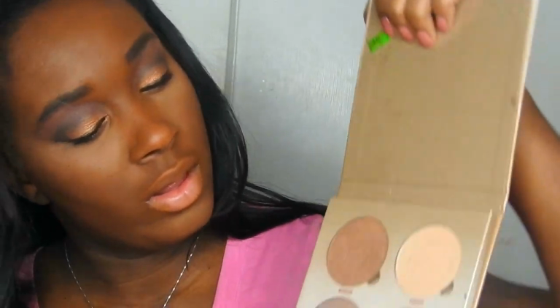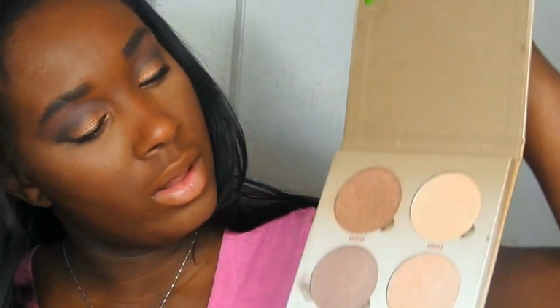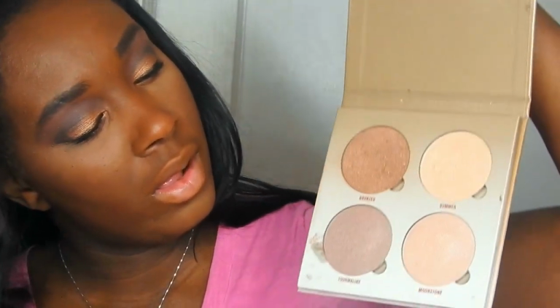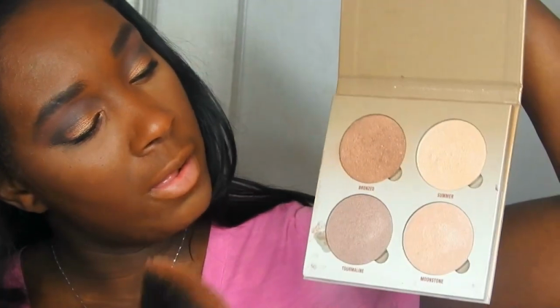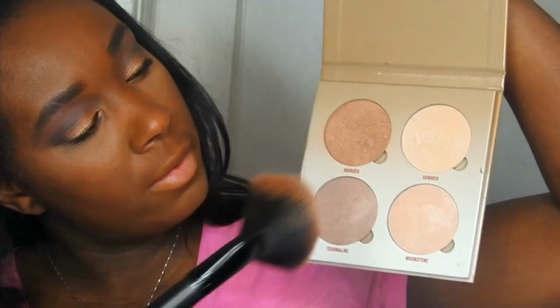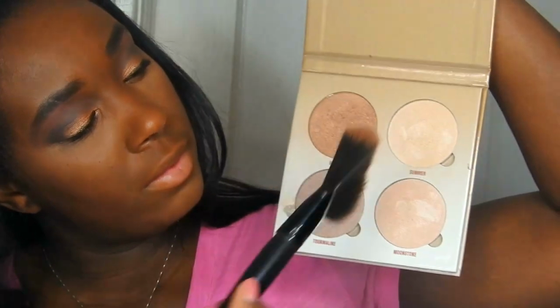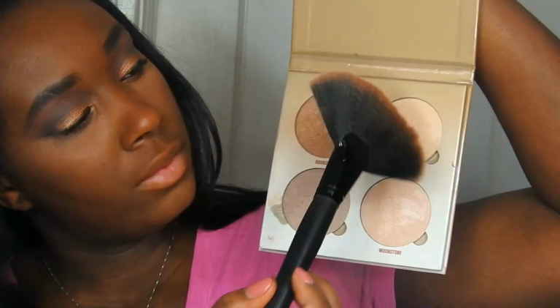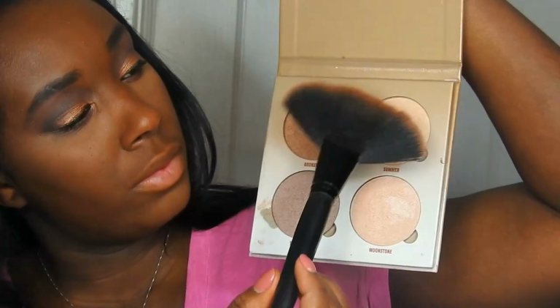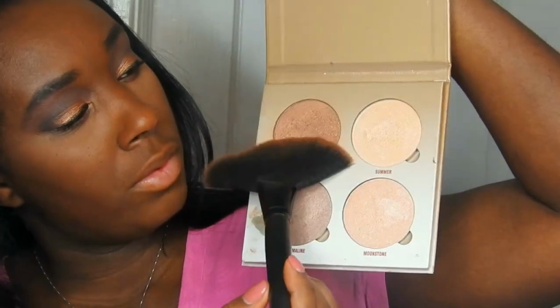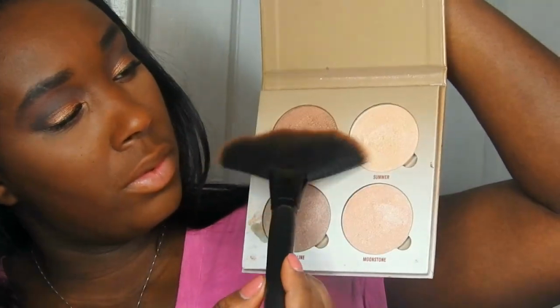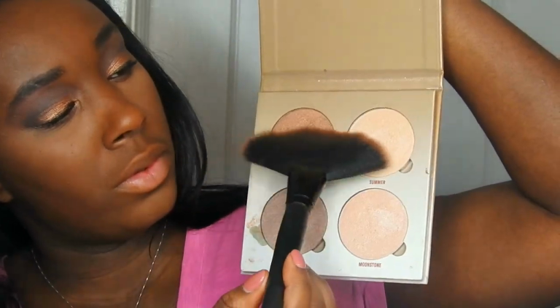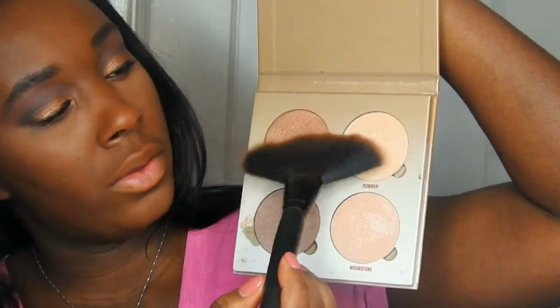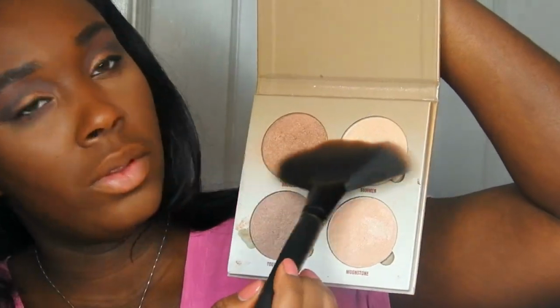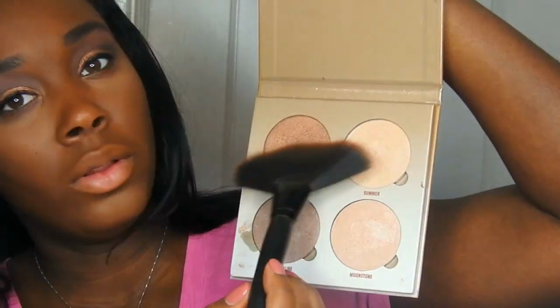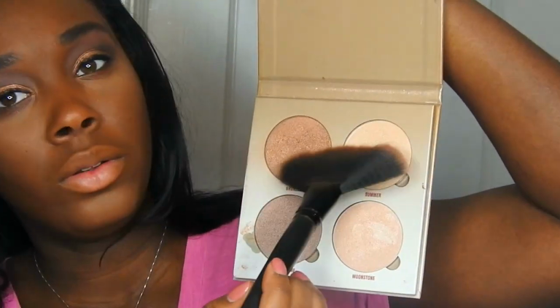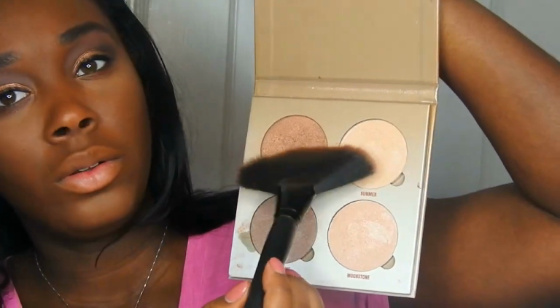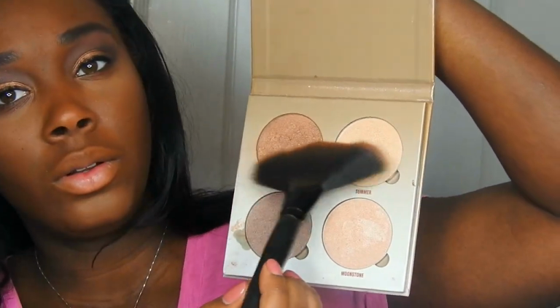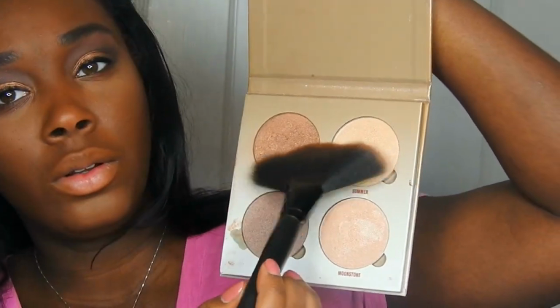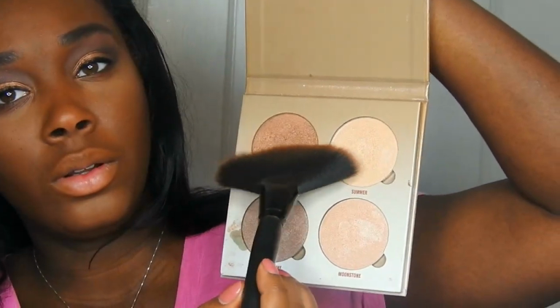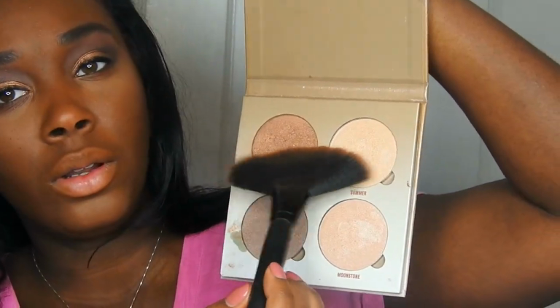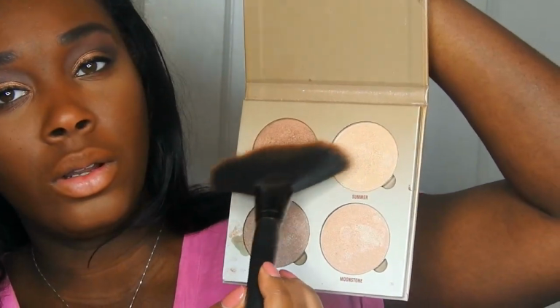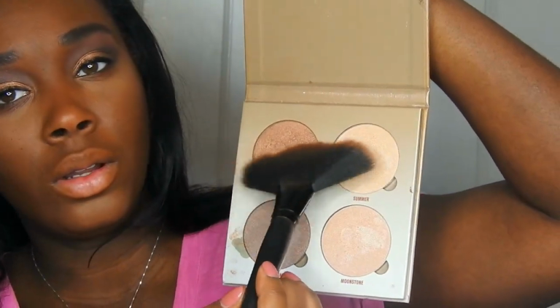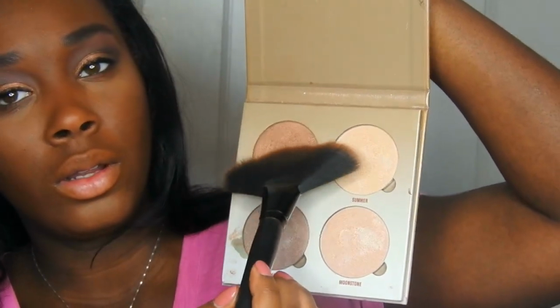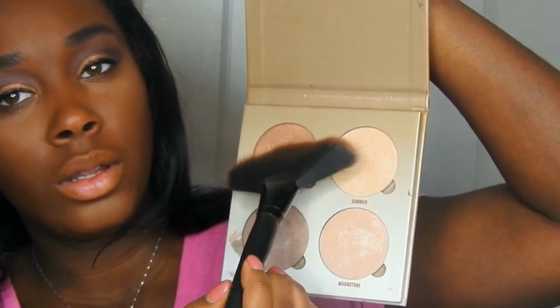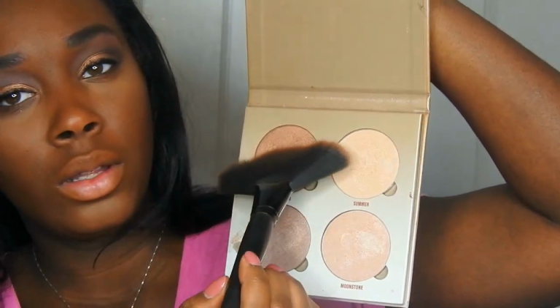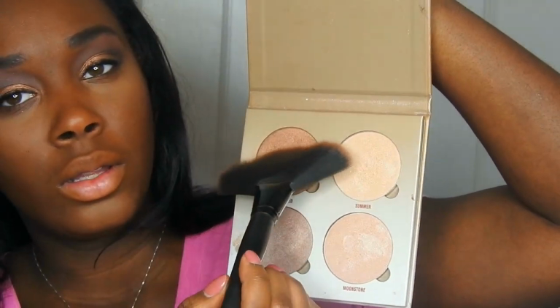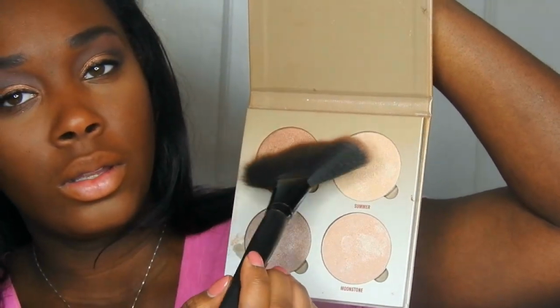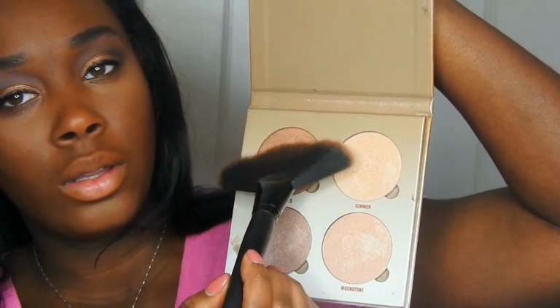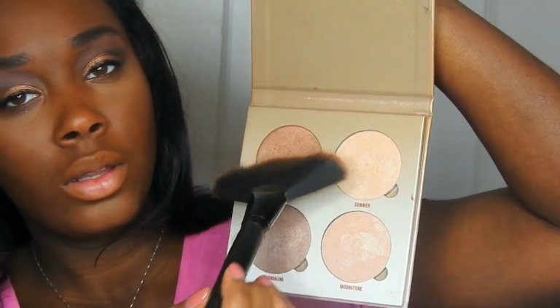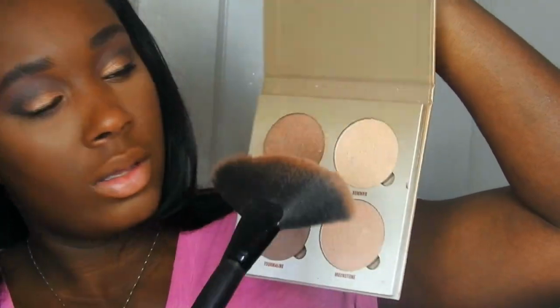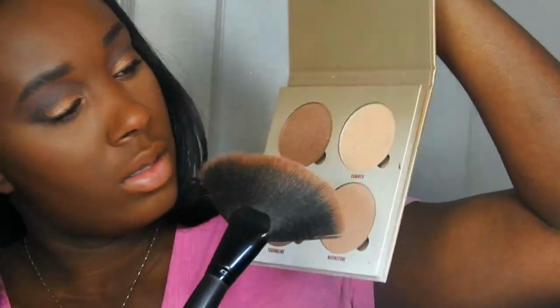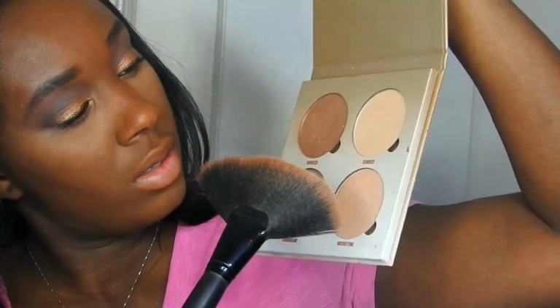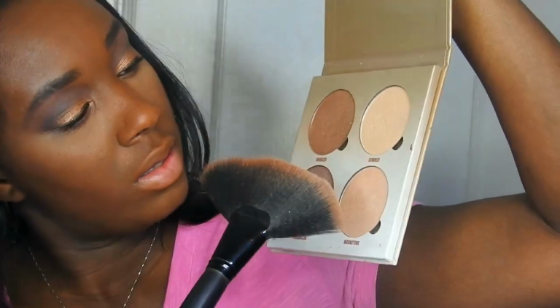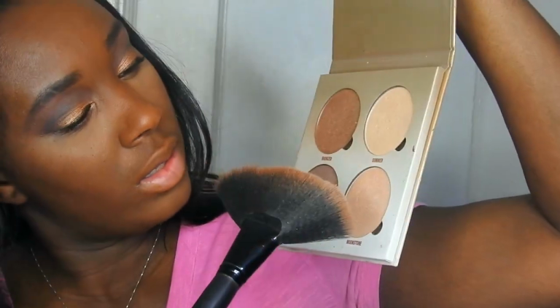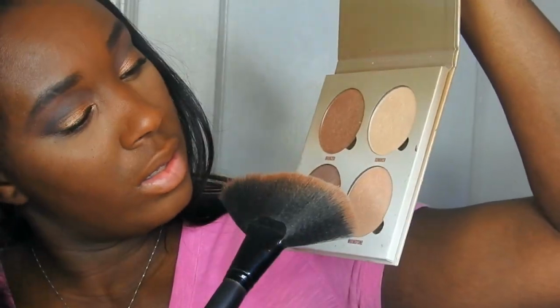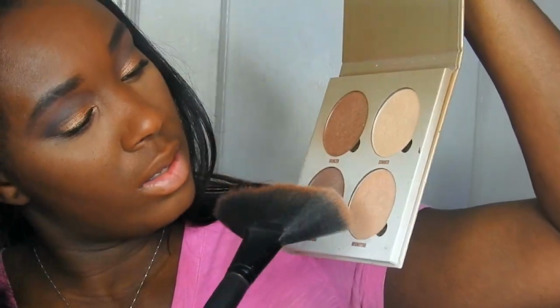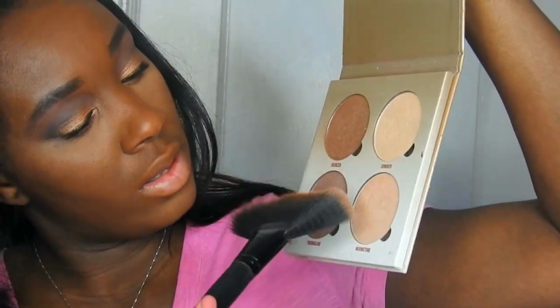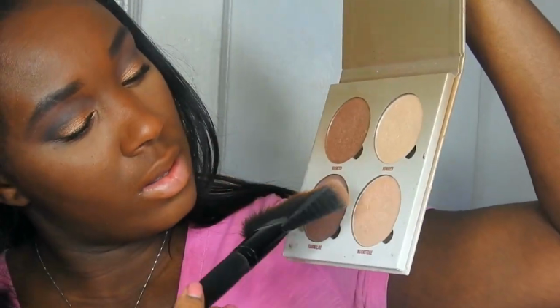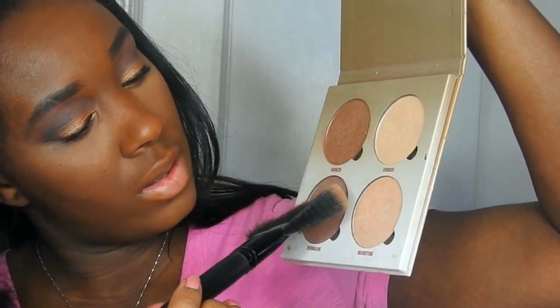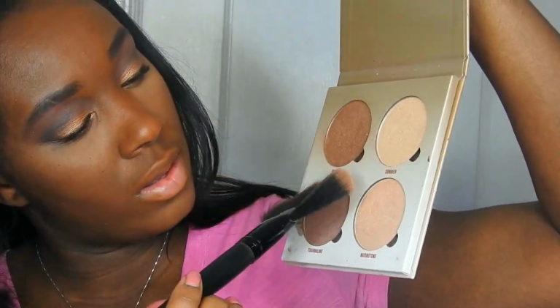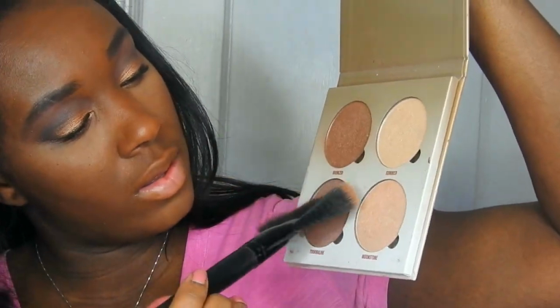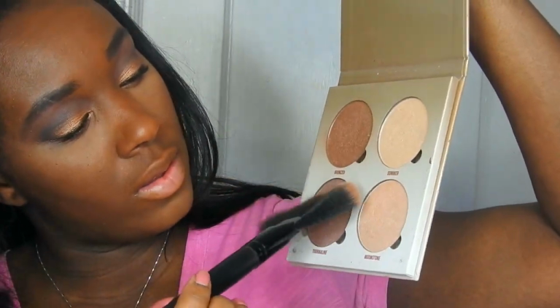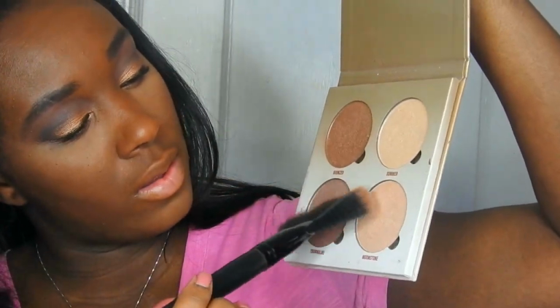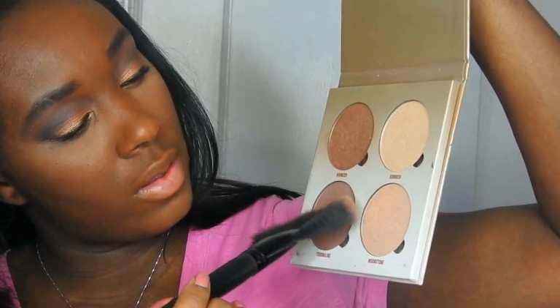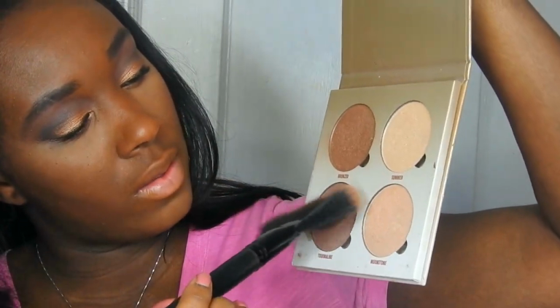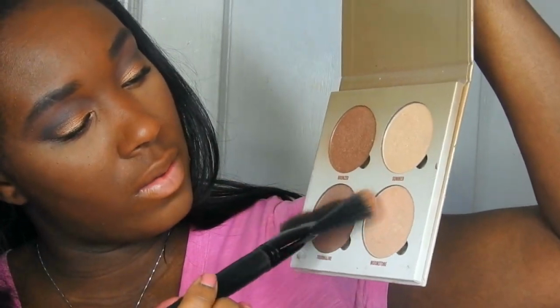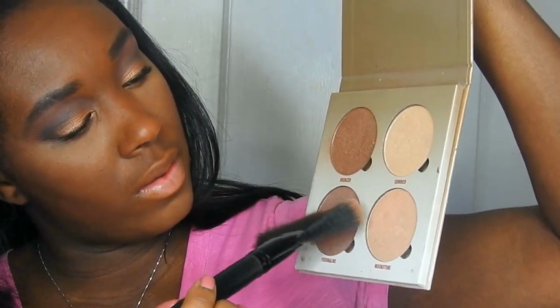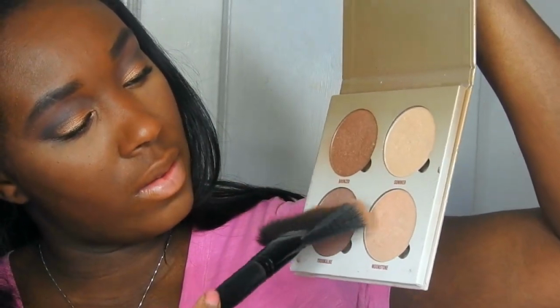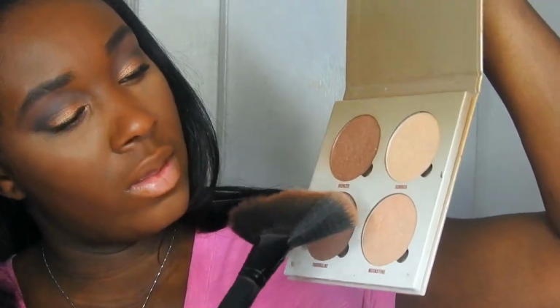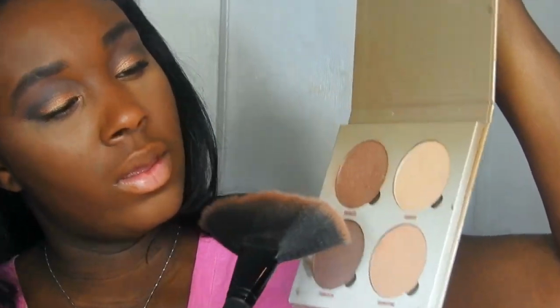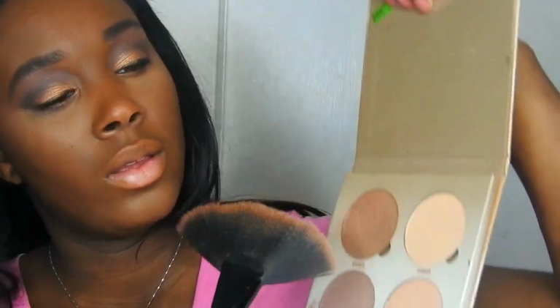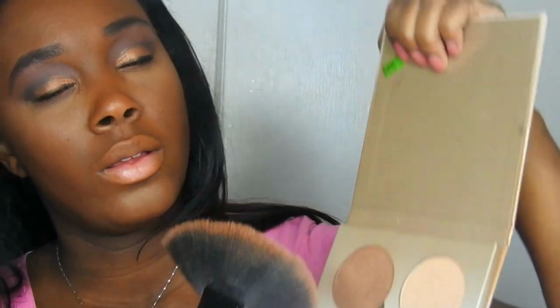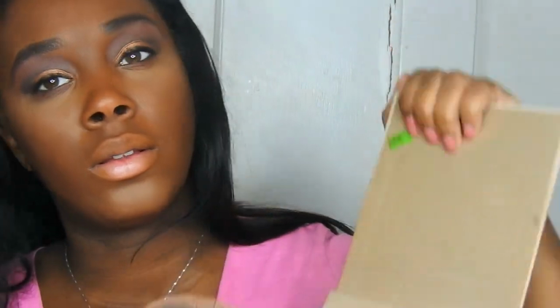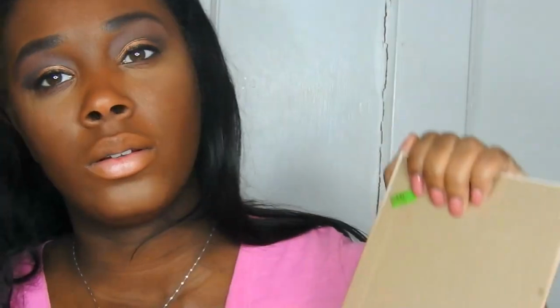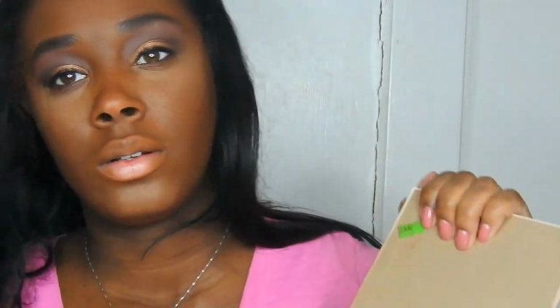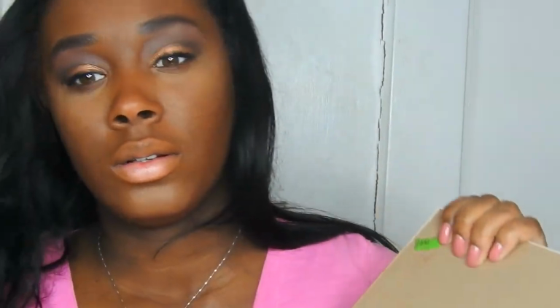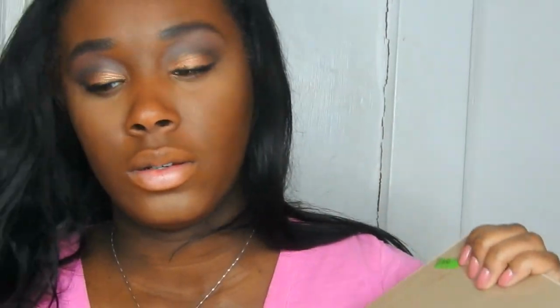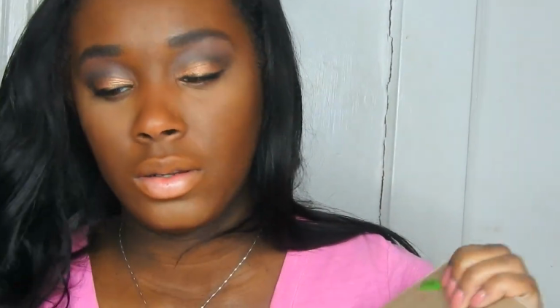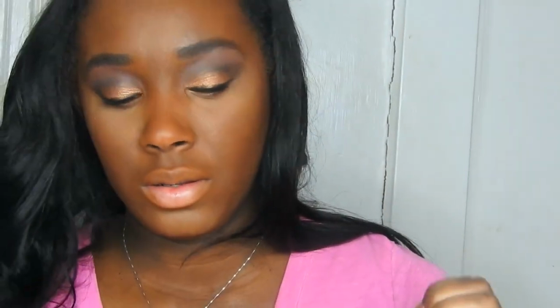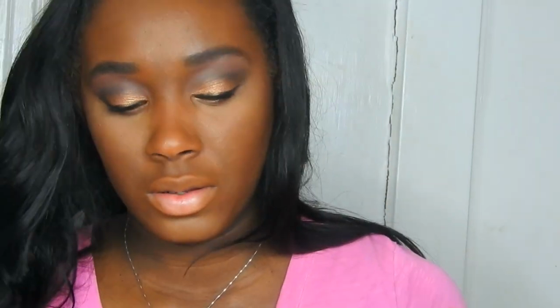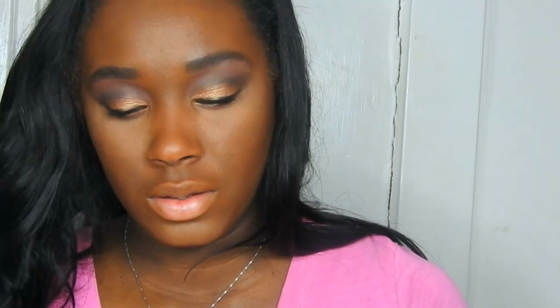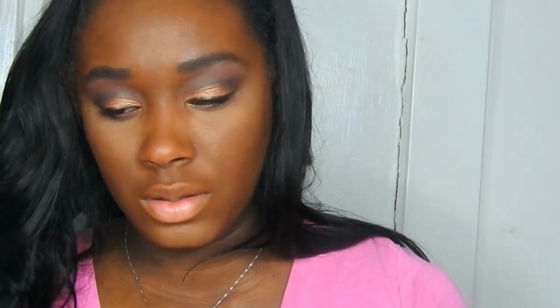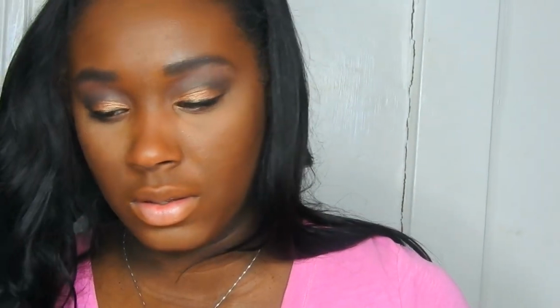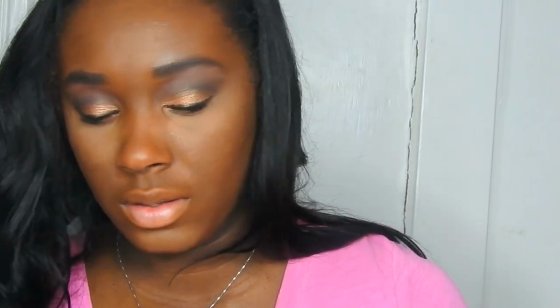I'm using one of my favorite highlighters from the Anastasia Beverly Hills Glow Kit and I'm using this gorgeous shade Bronze.